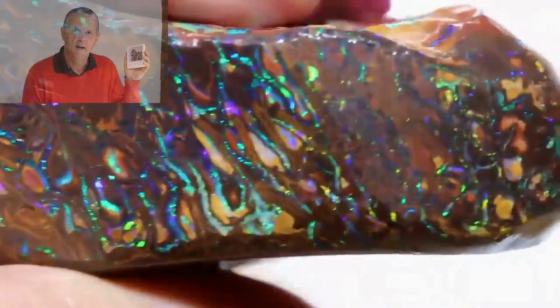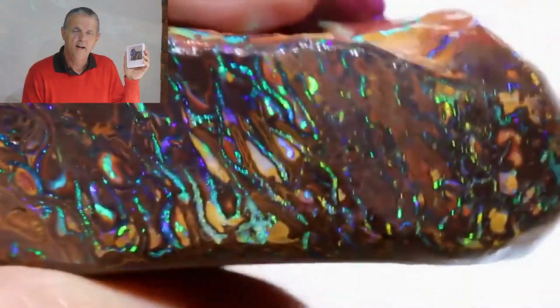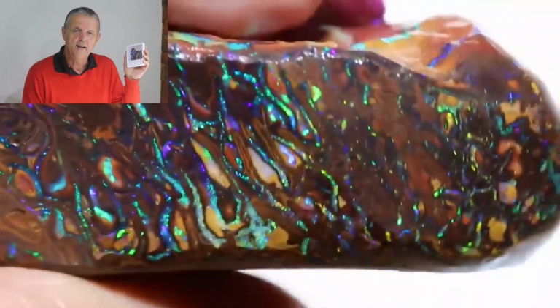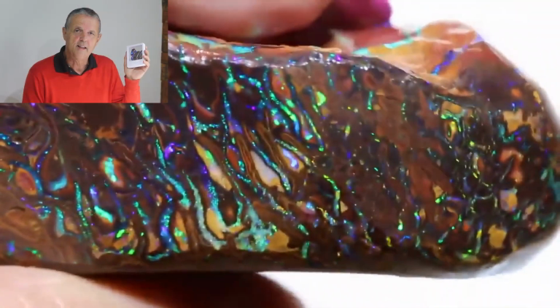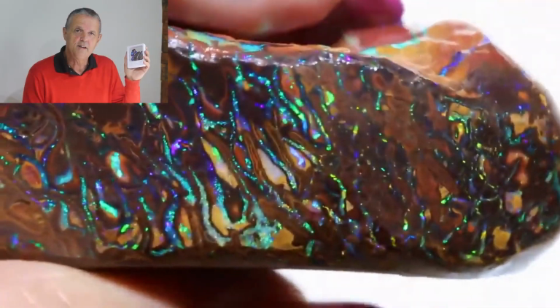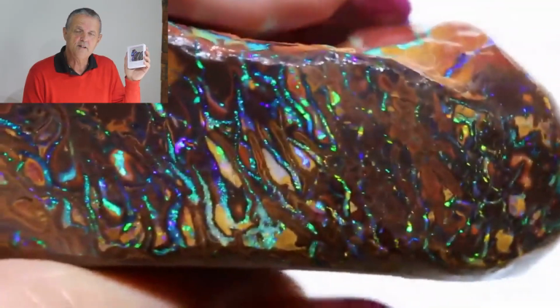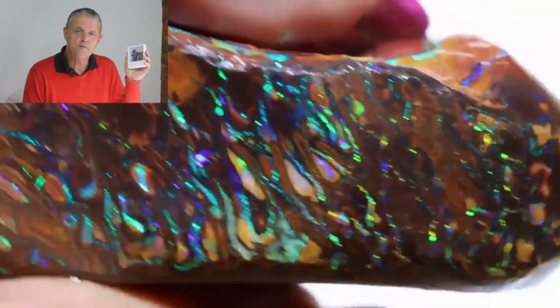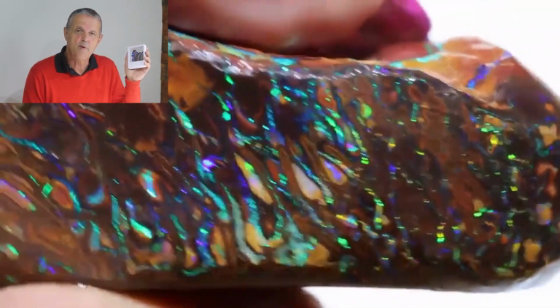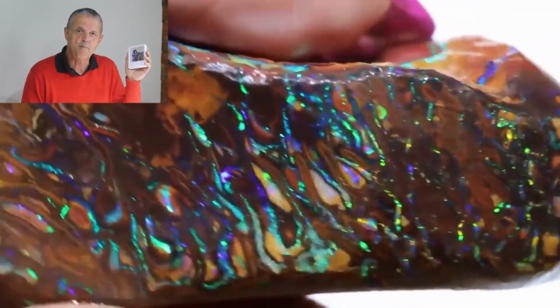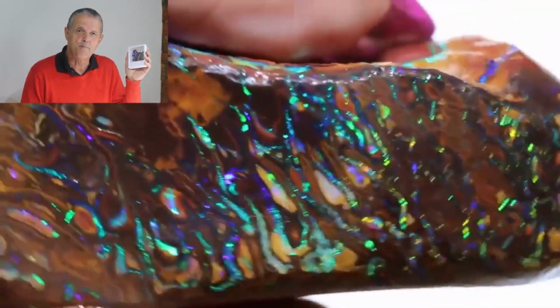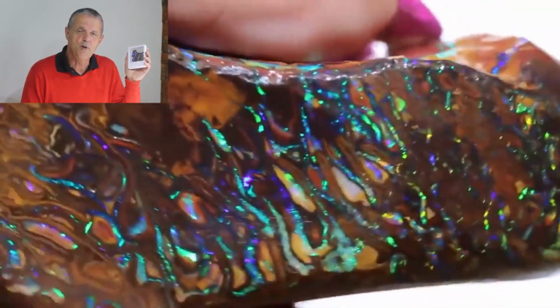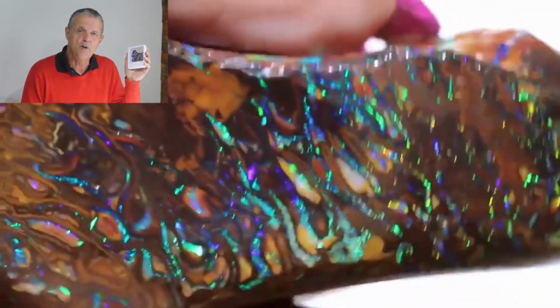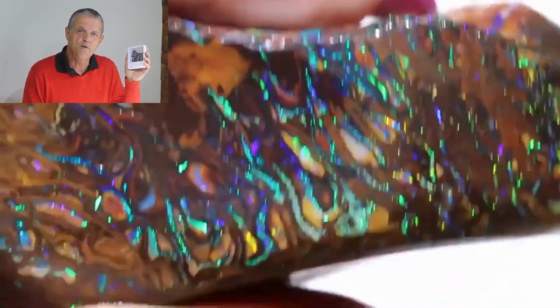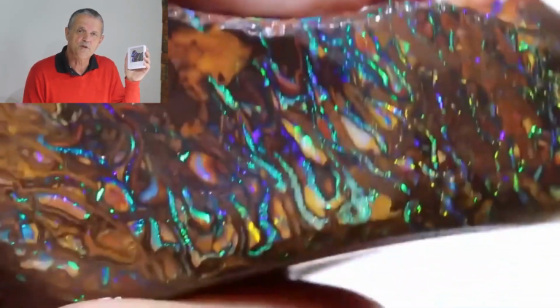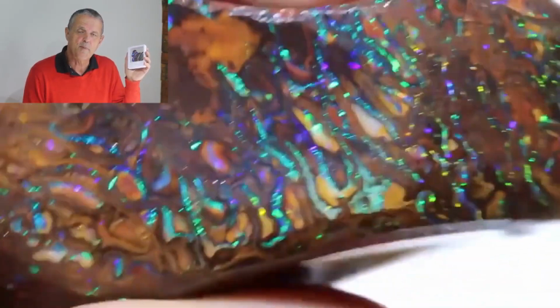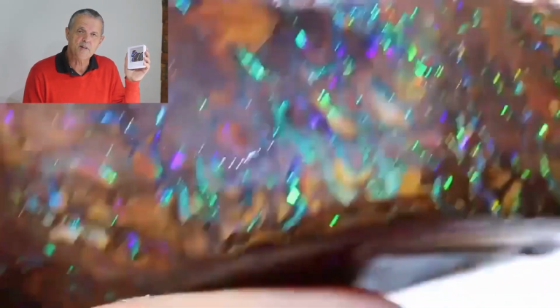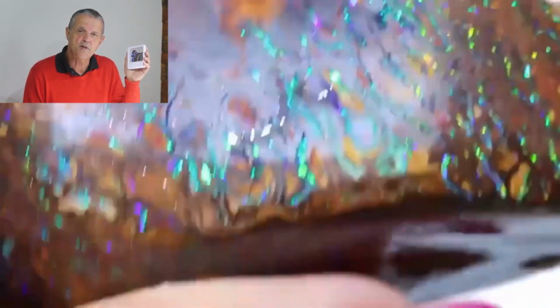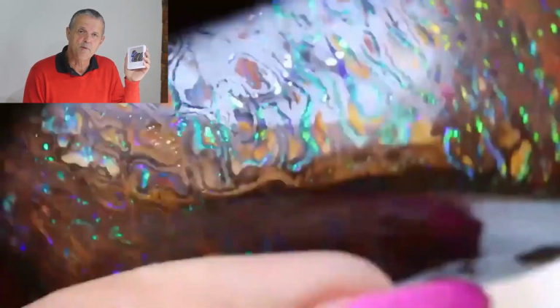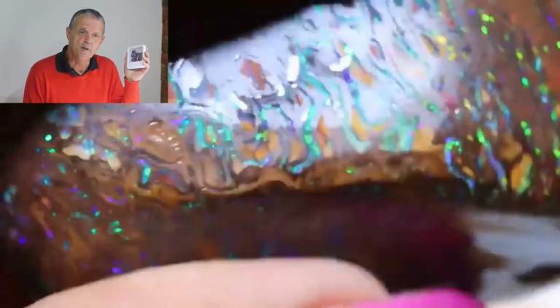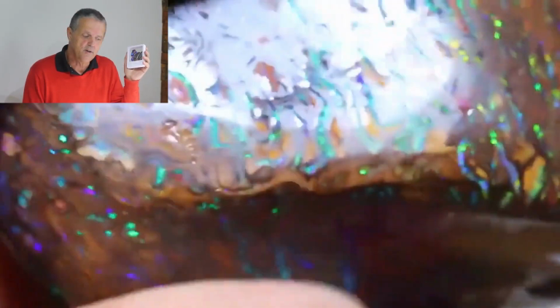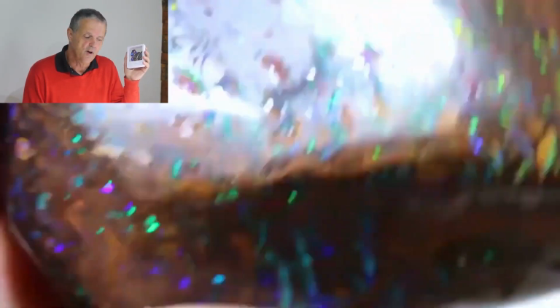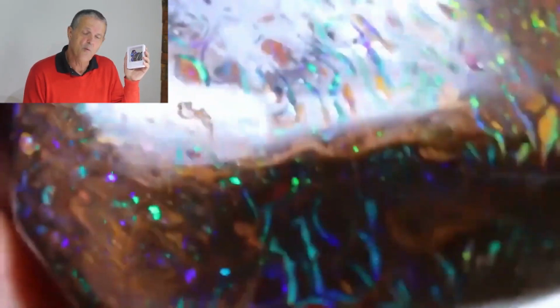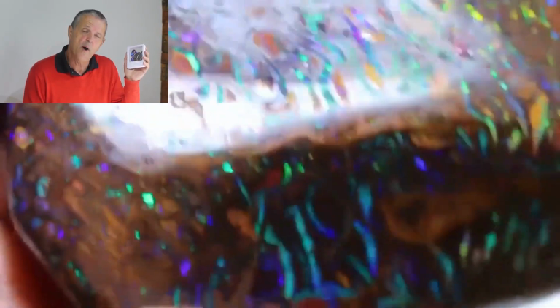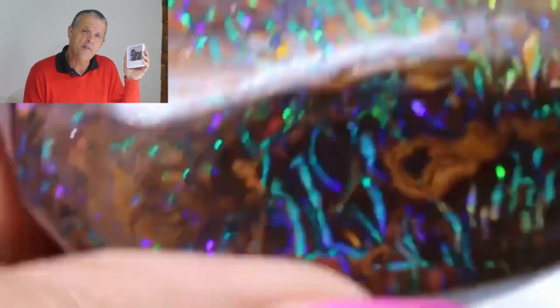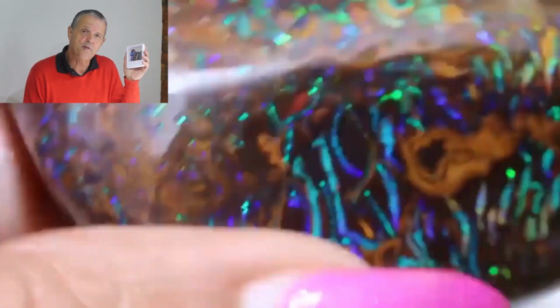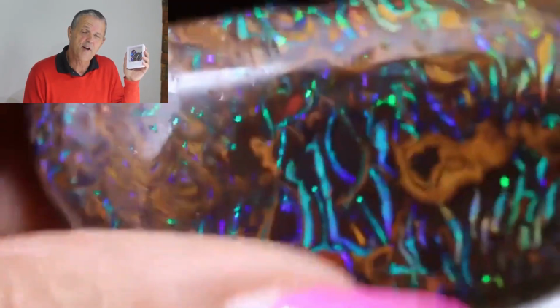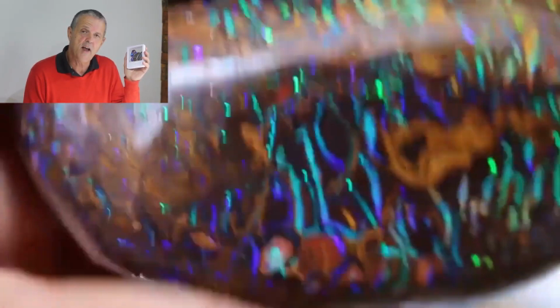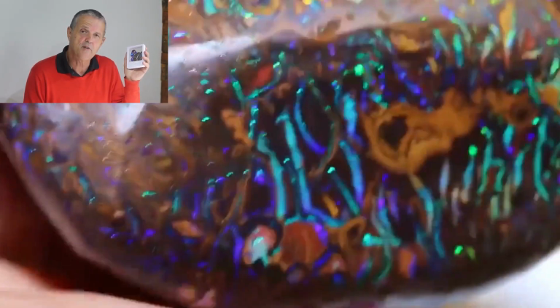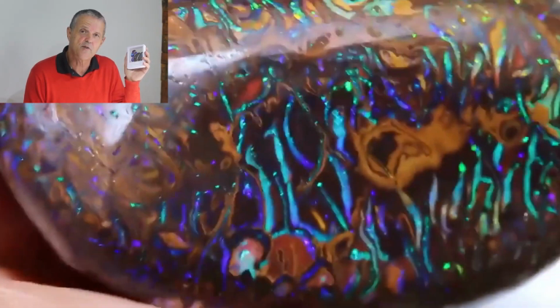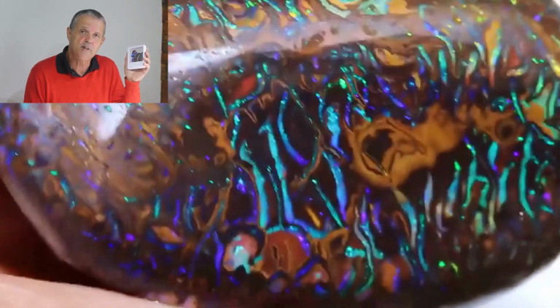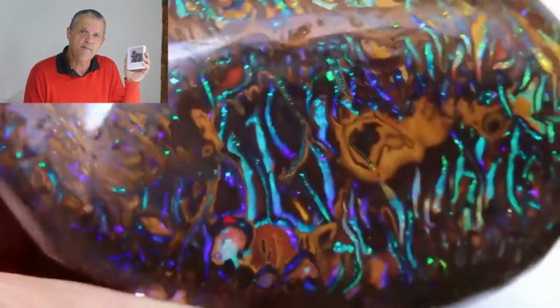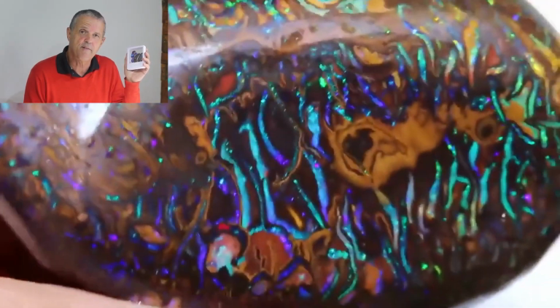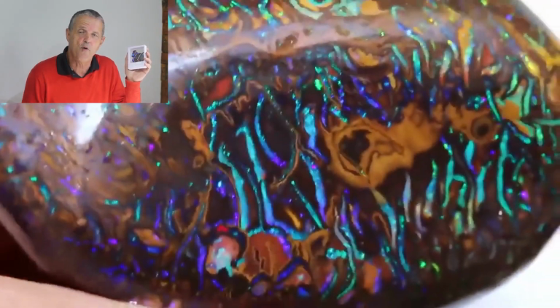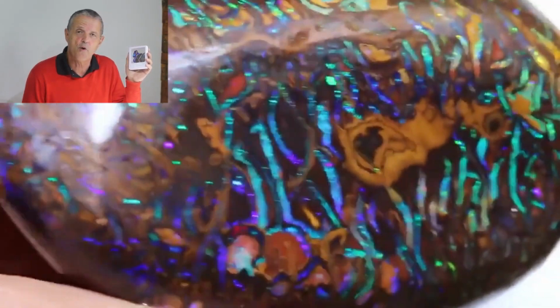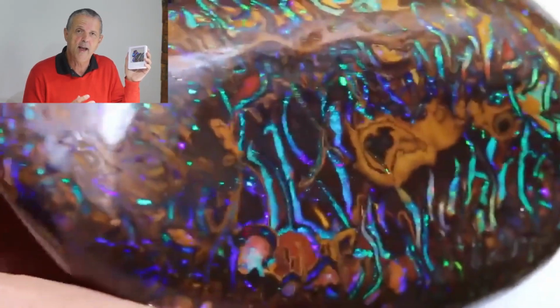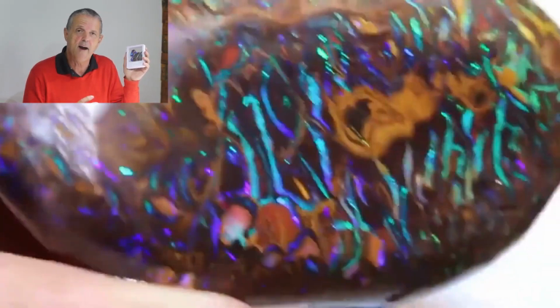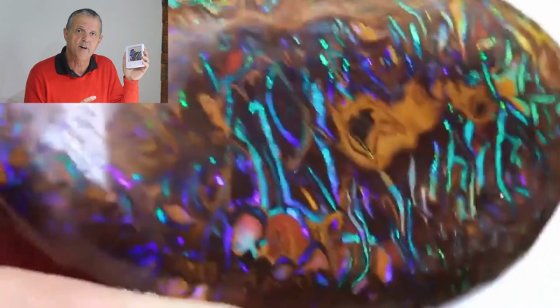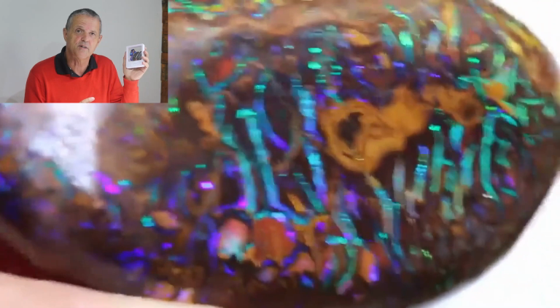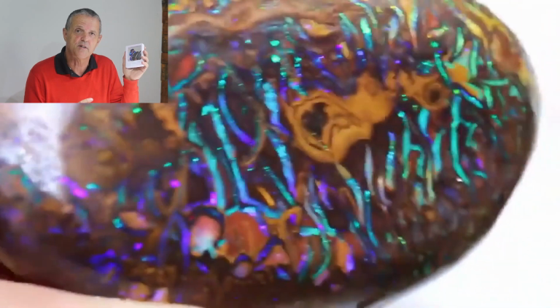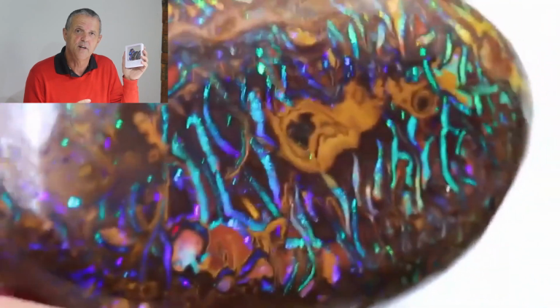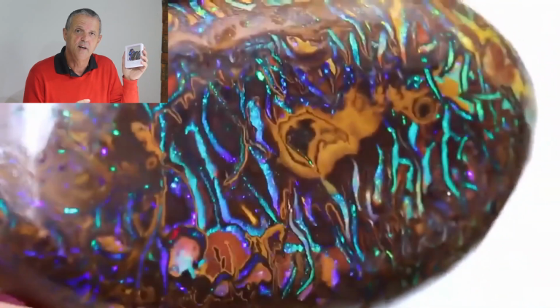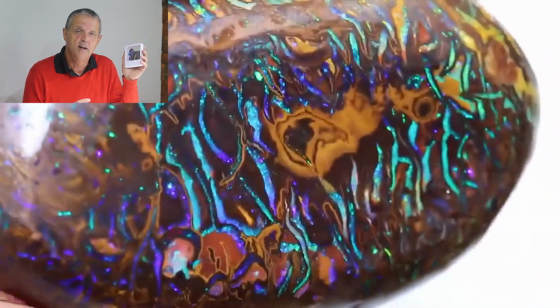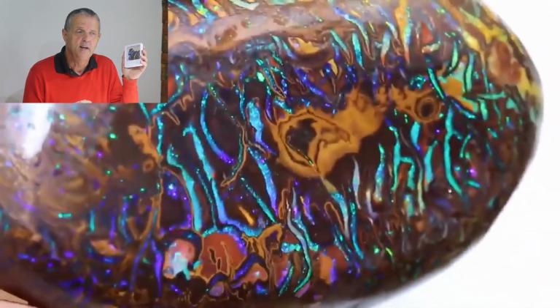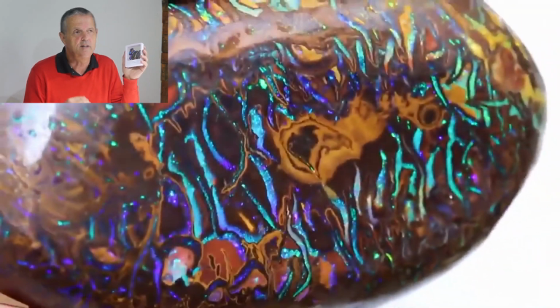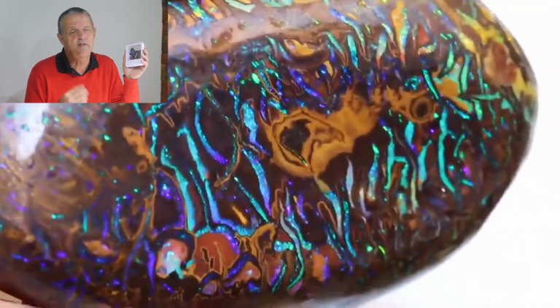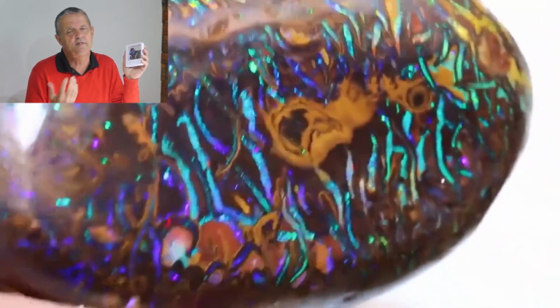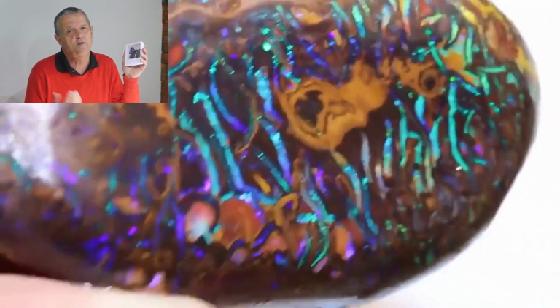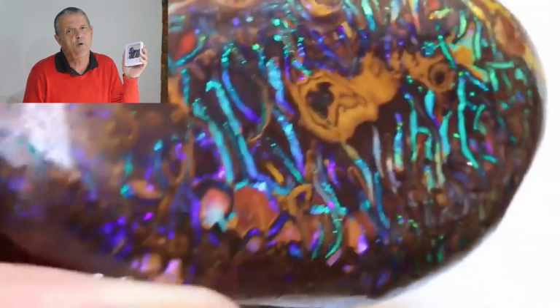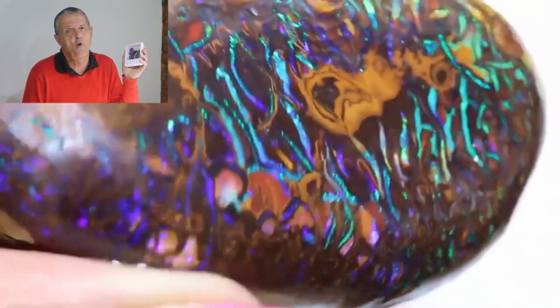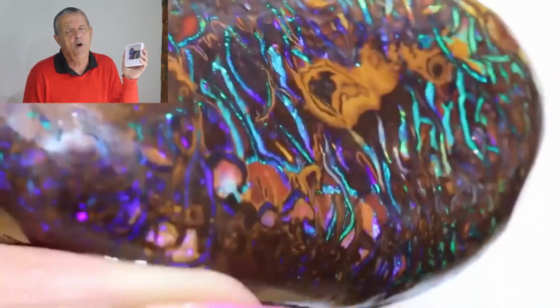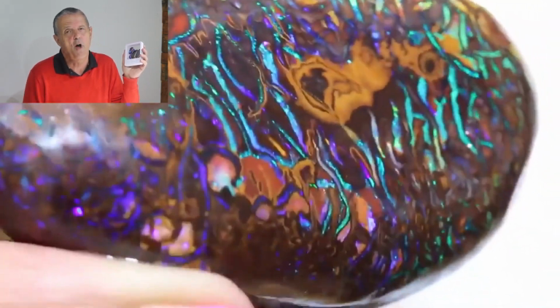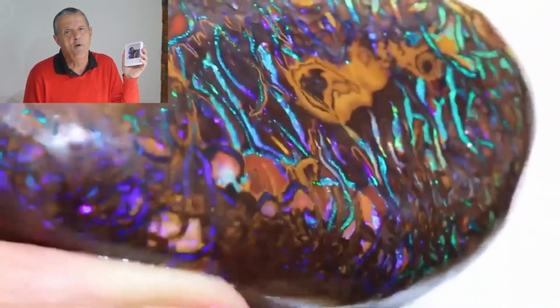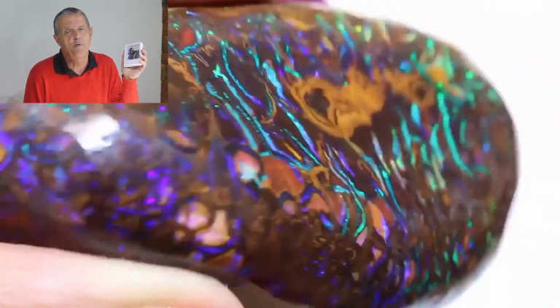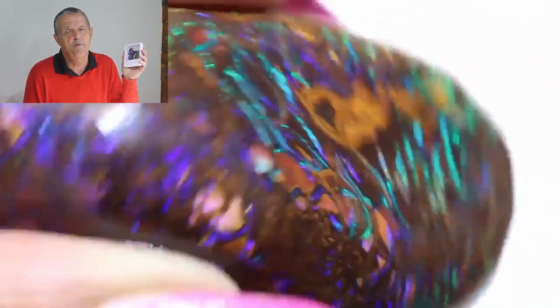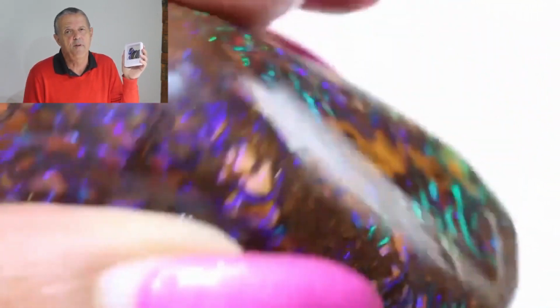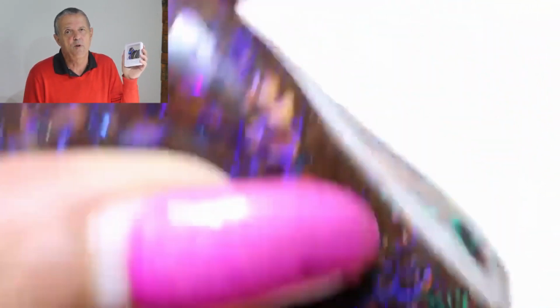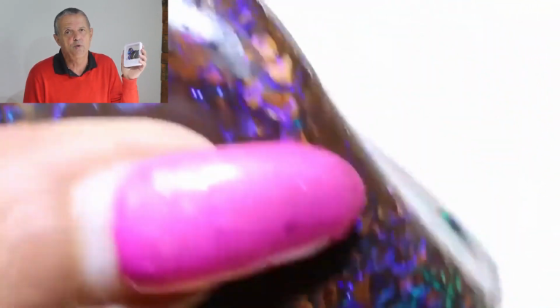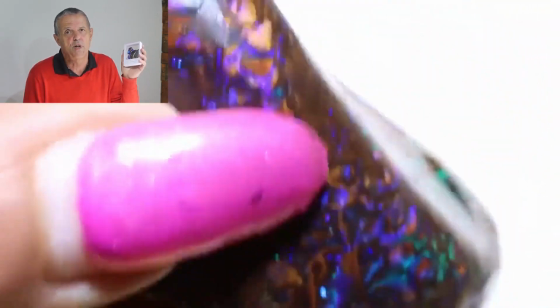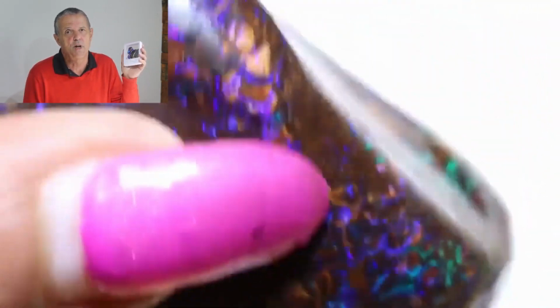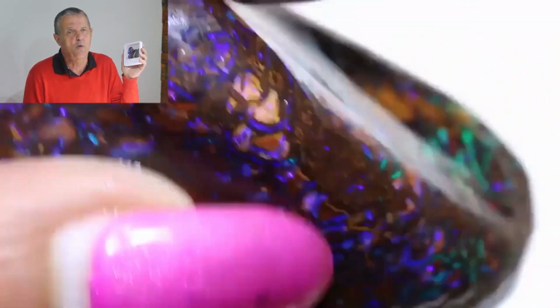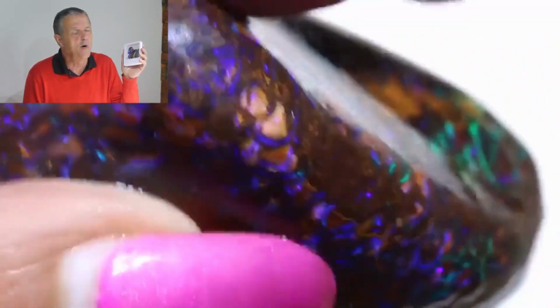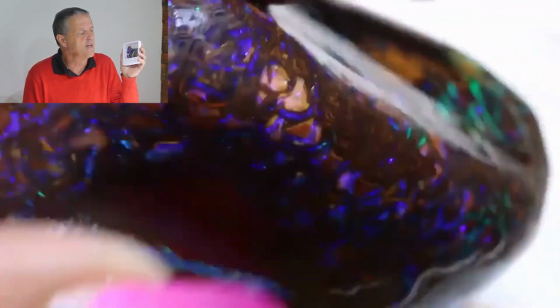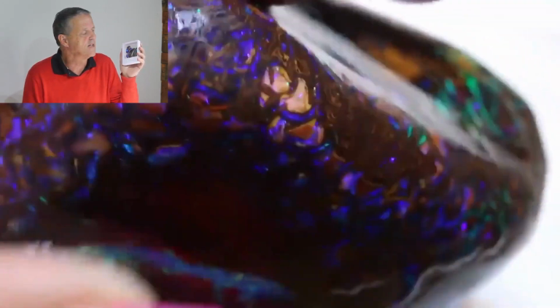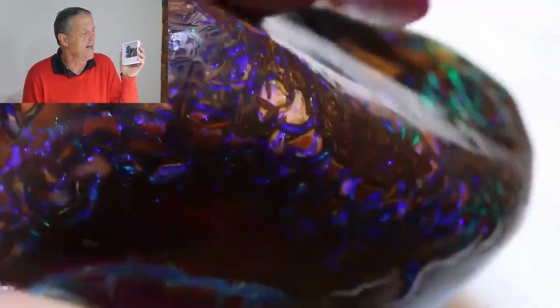This is a beautiful specimen, weighed 374 carats, from the Choroid Opal Fields in Queensland.